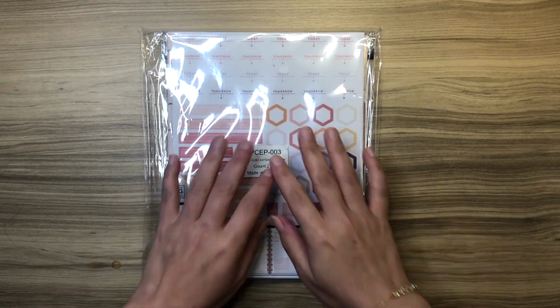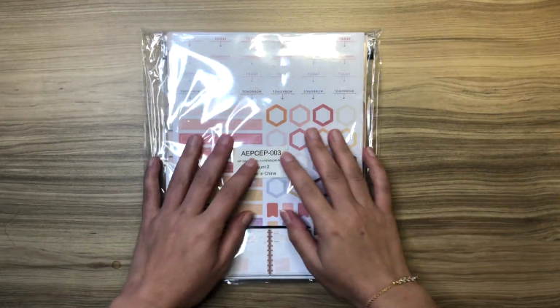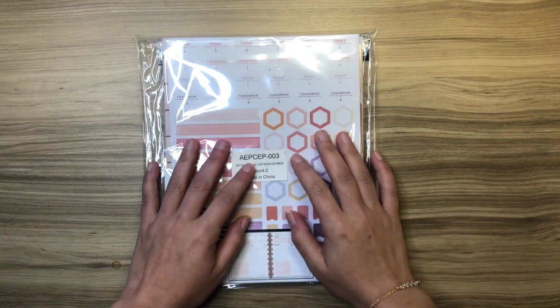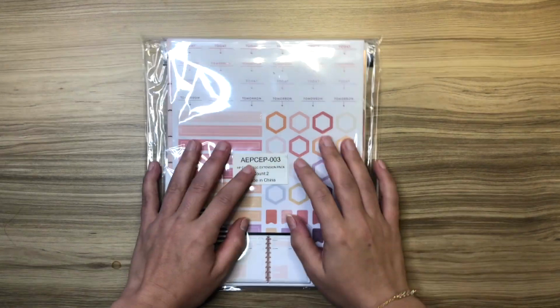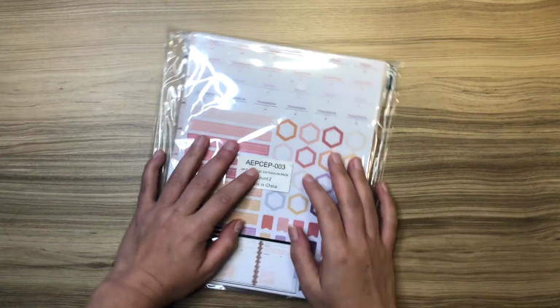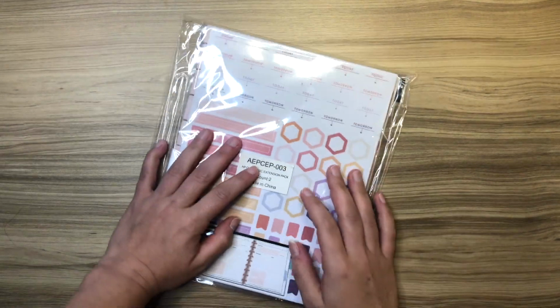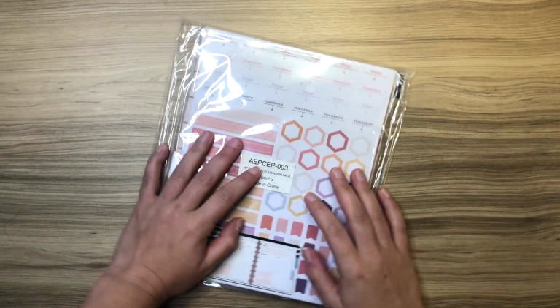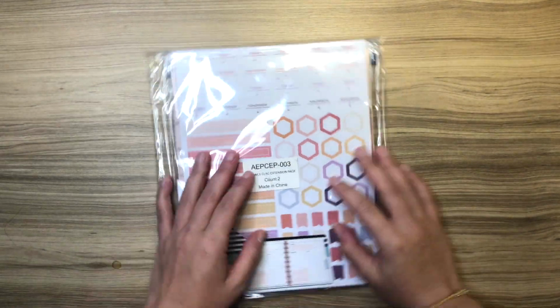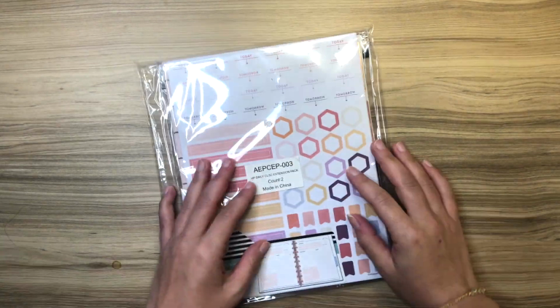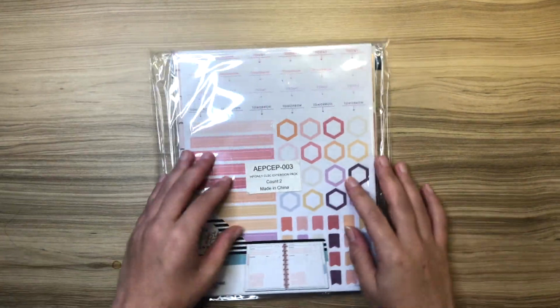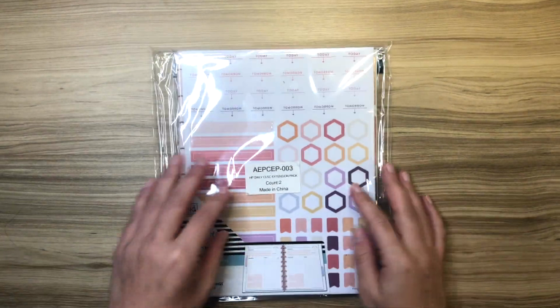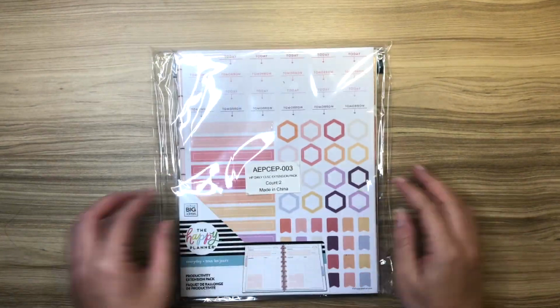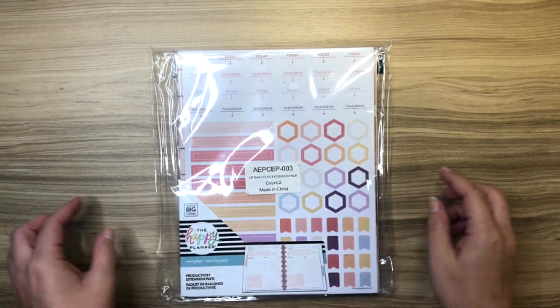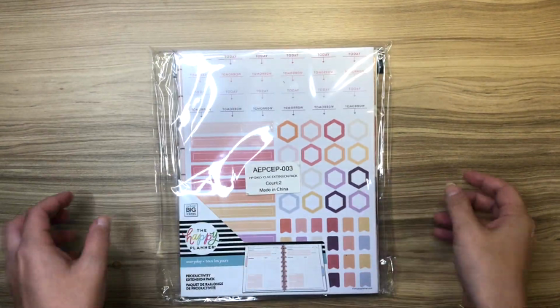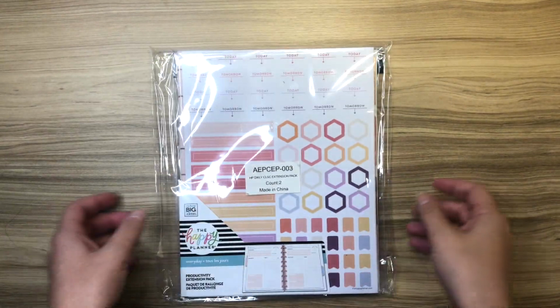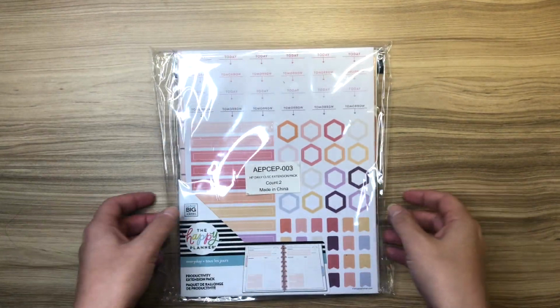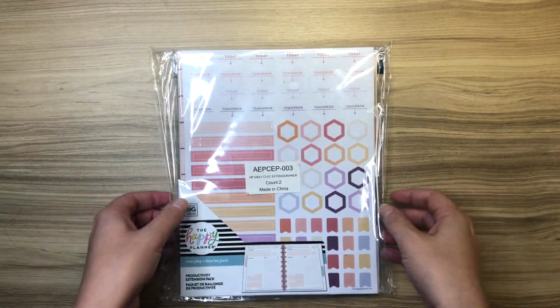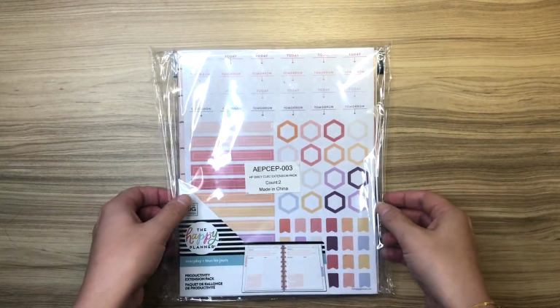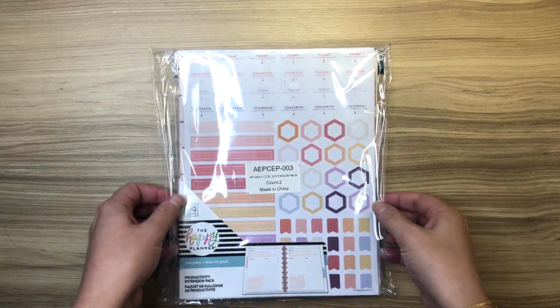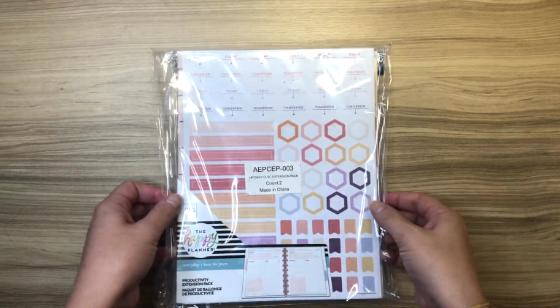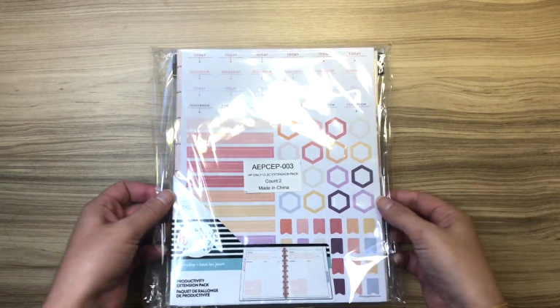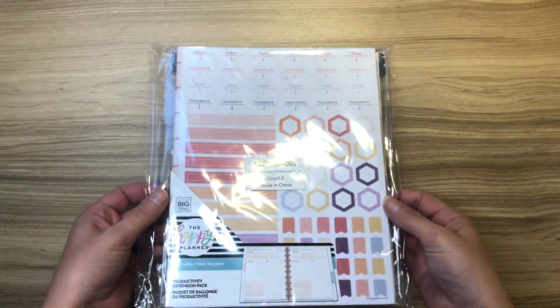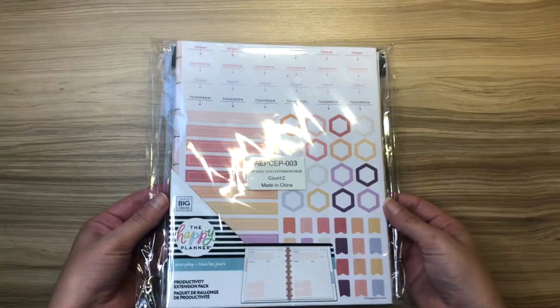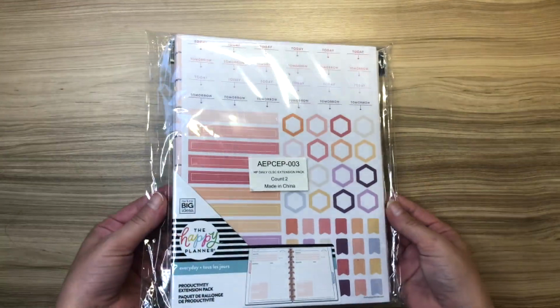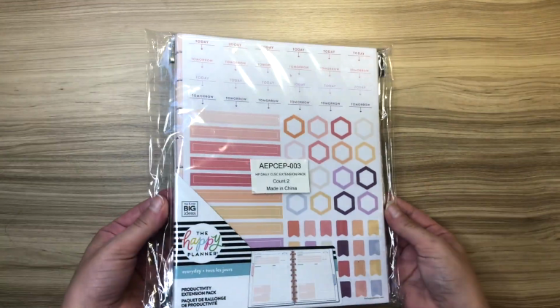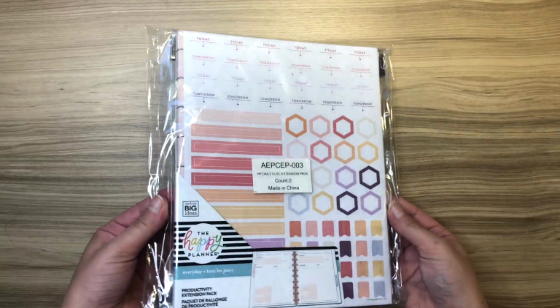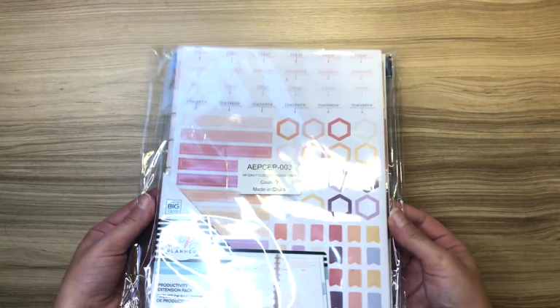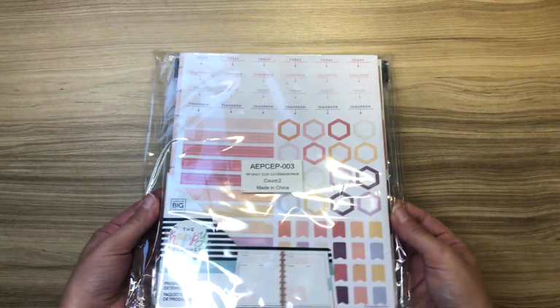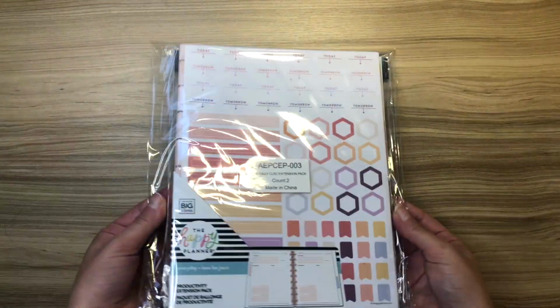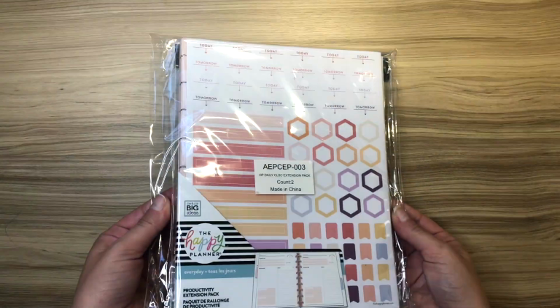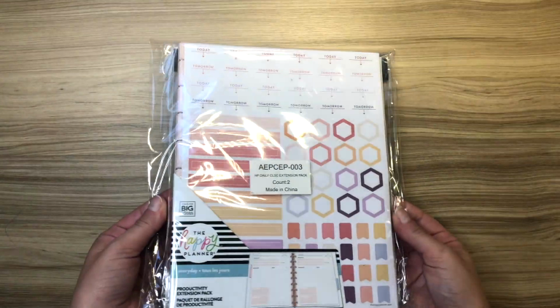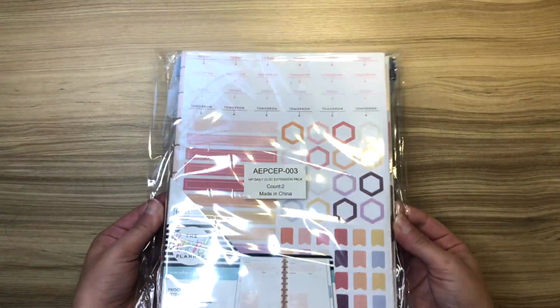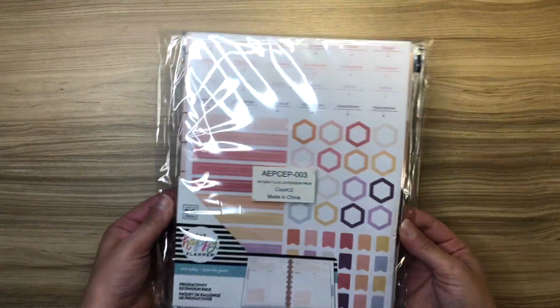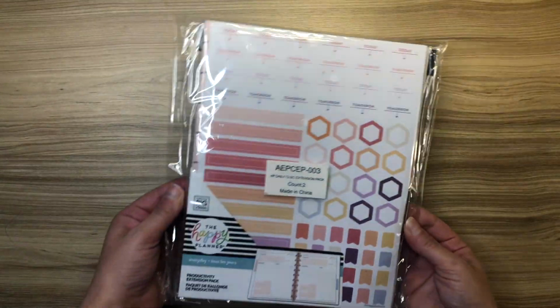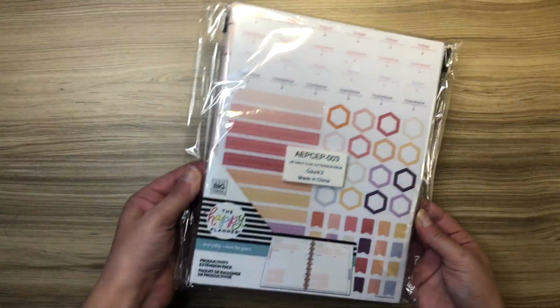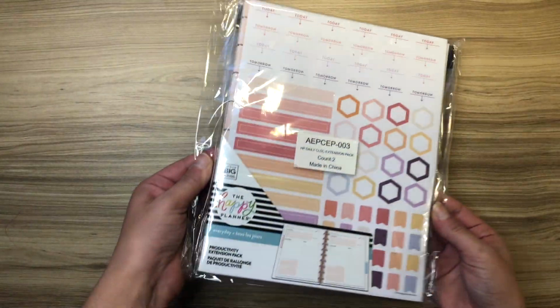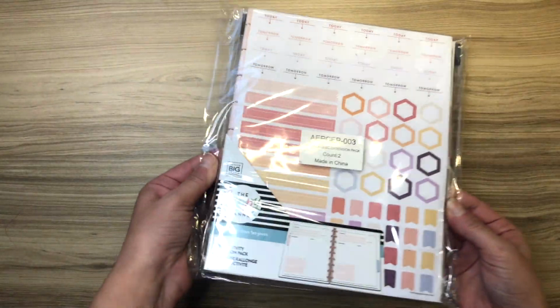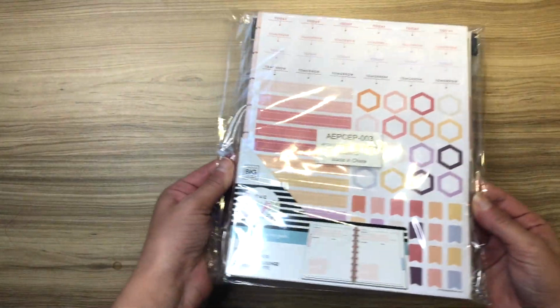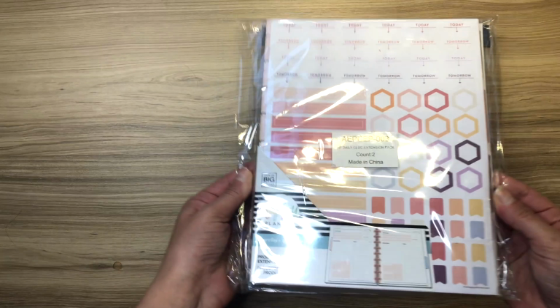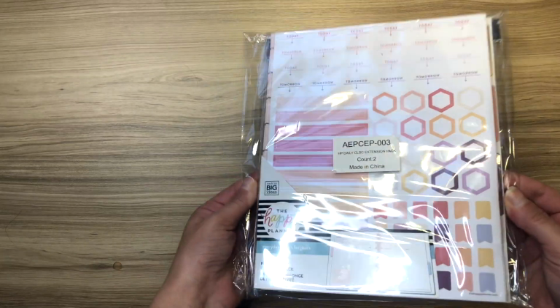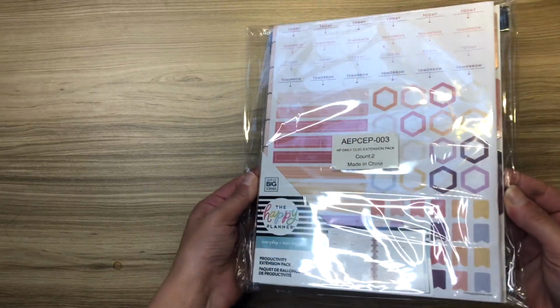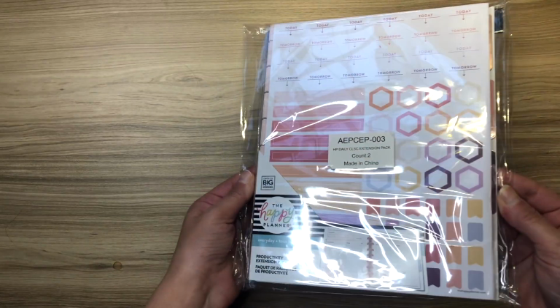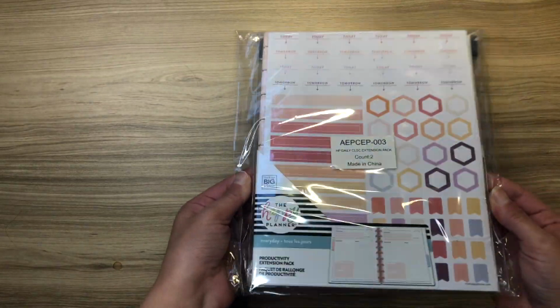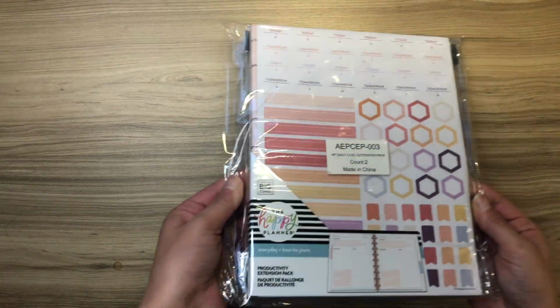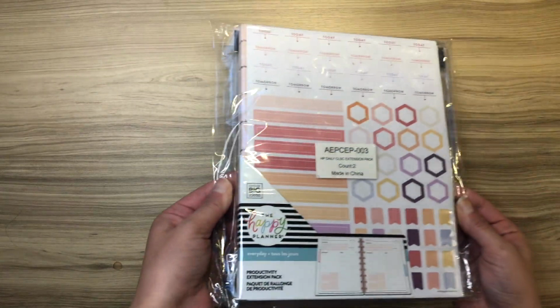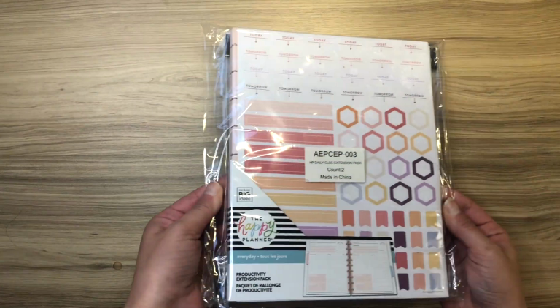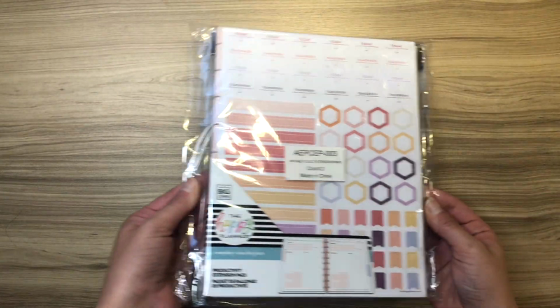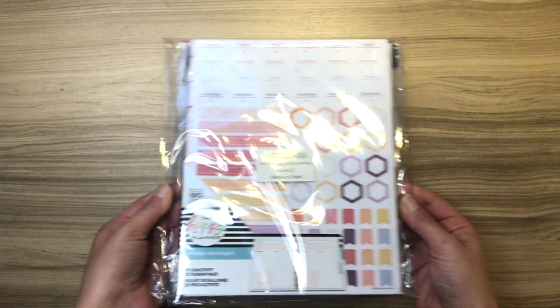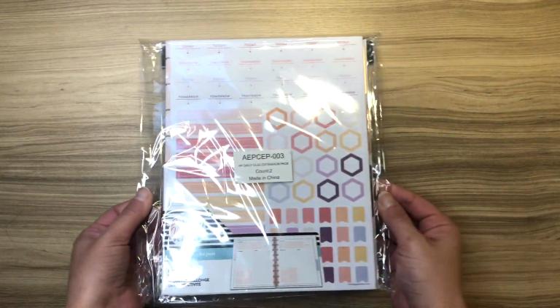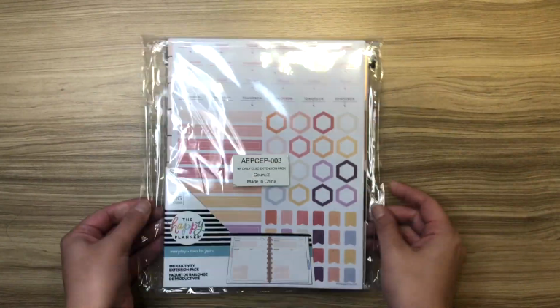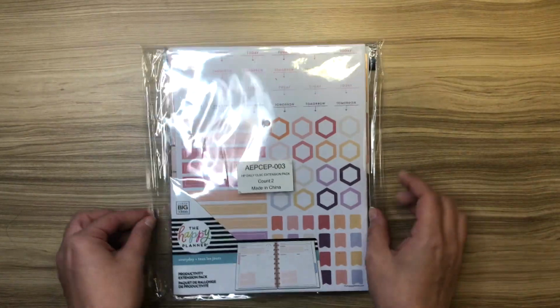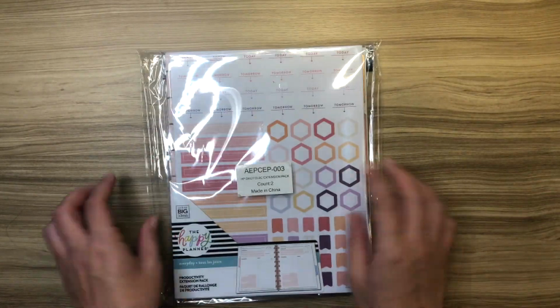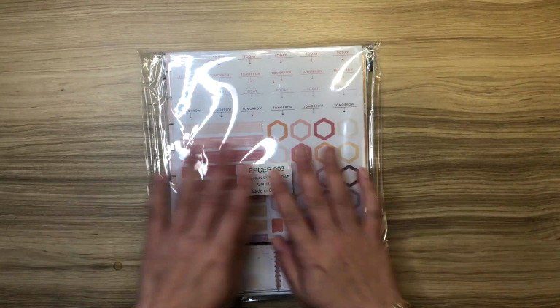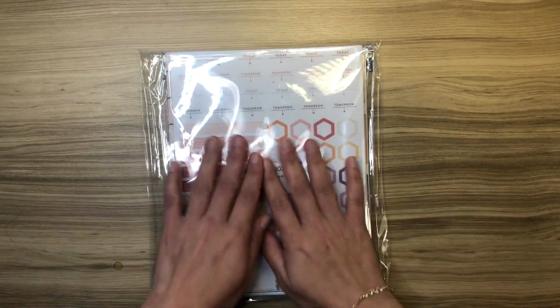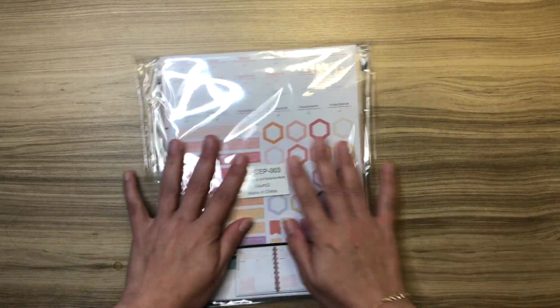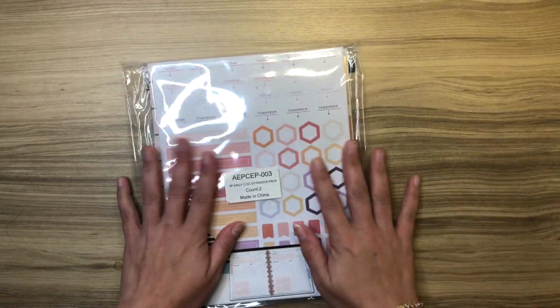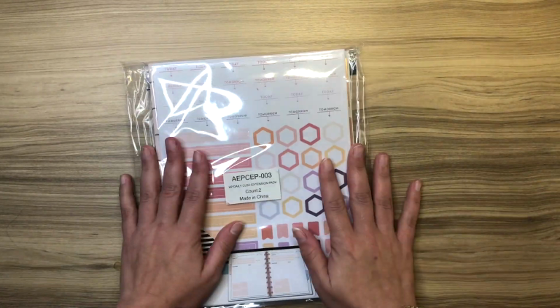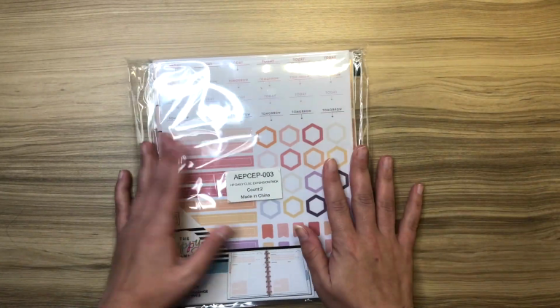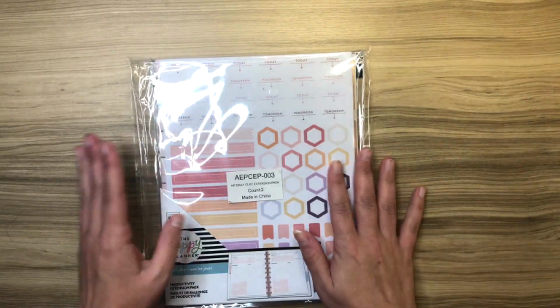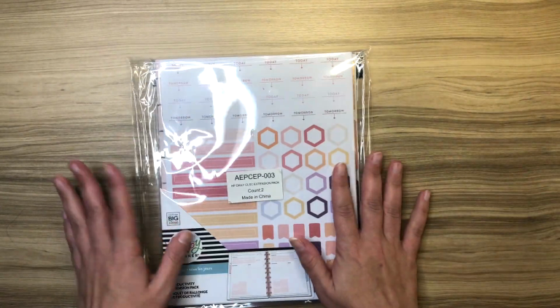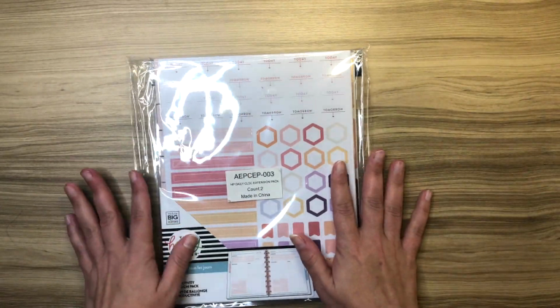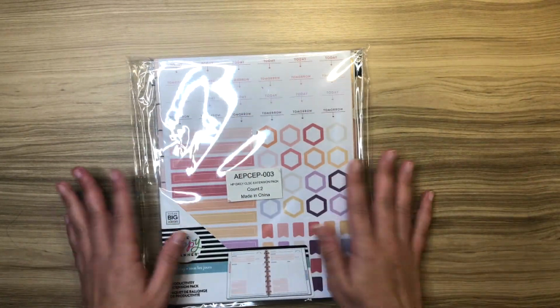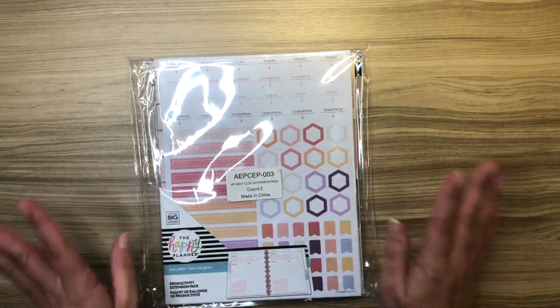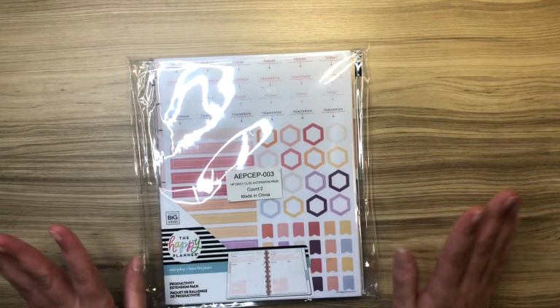Hi everyone! Welcome back to Plan with Elise. Excuse the glow going on here, but I just got some Happy Mail.